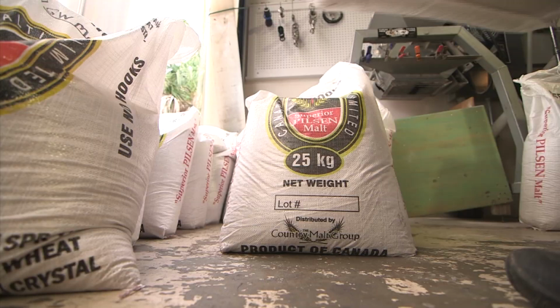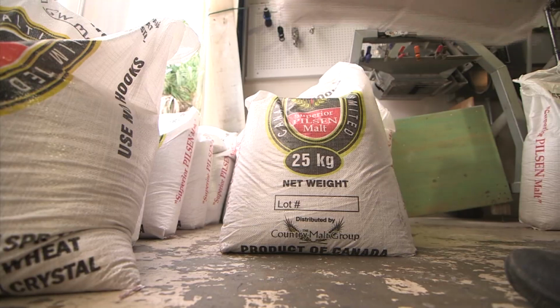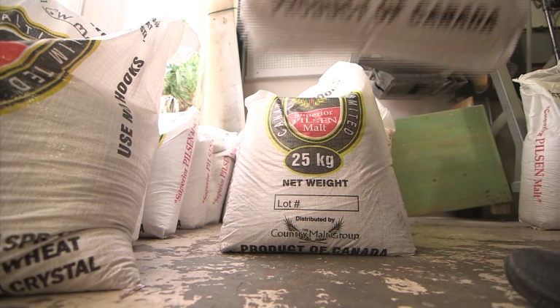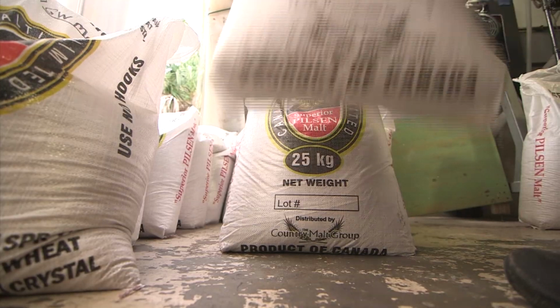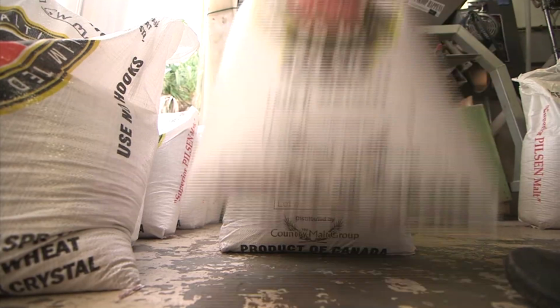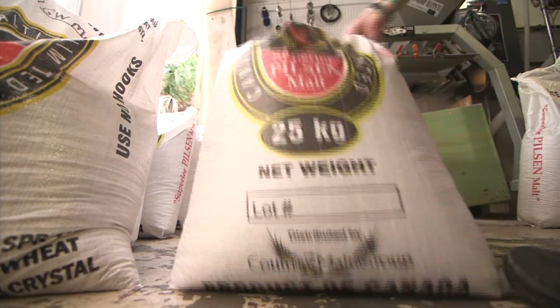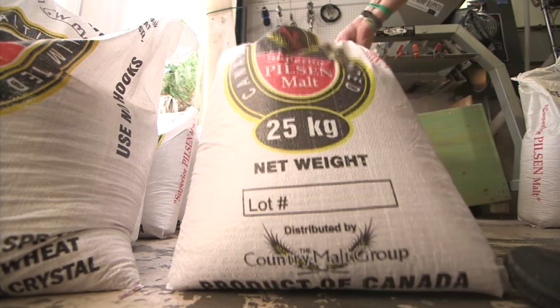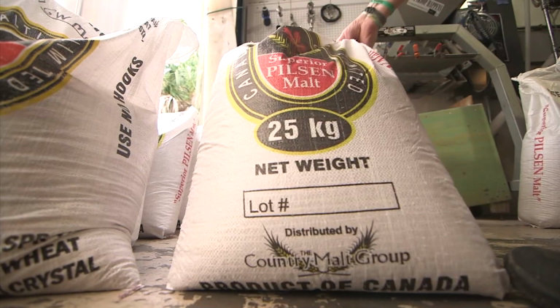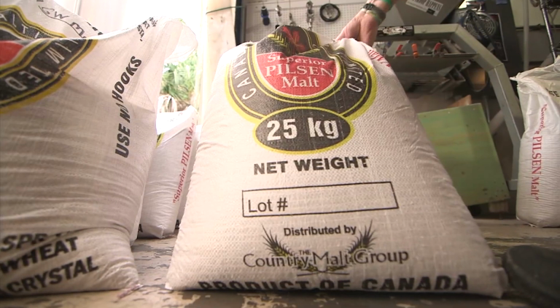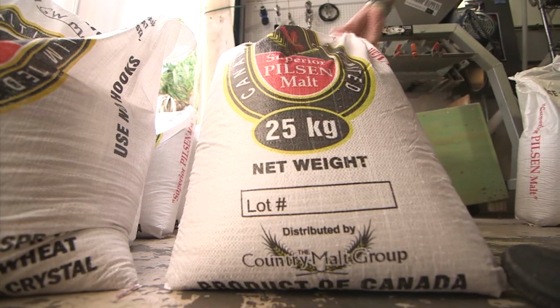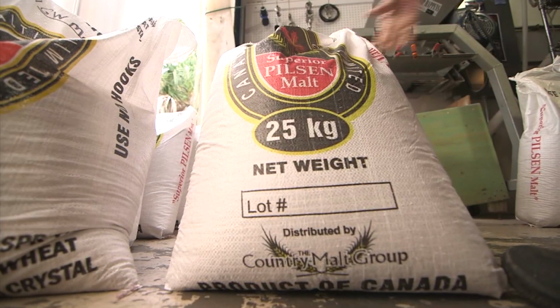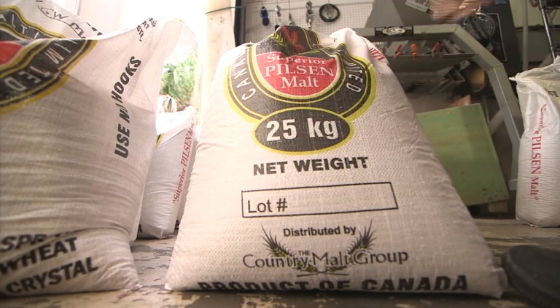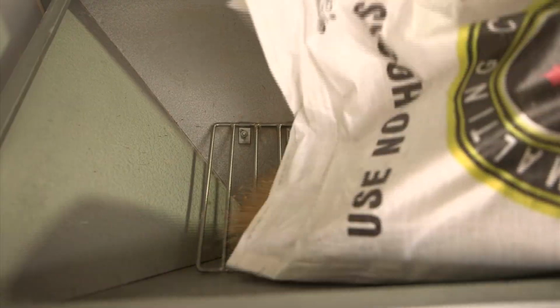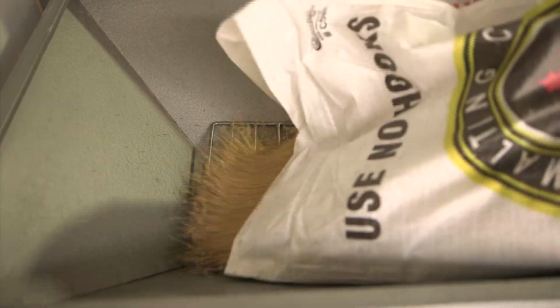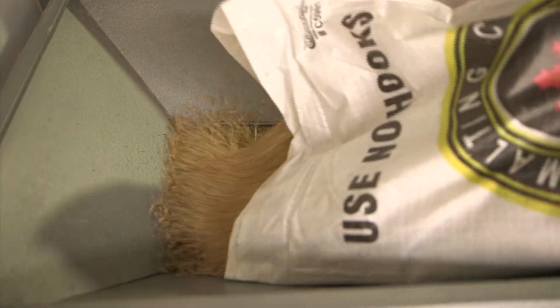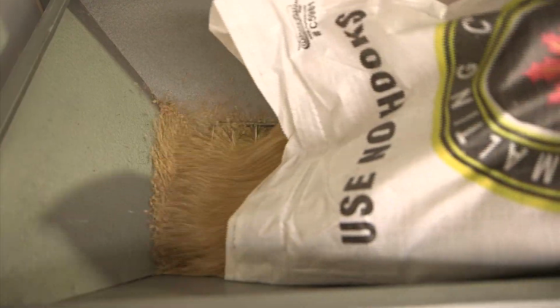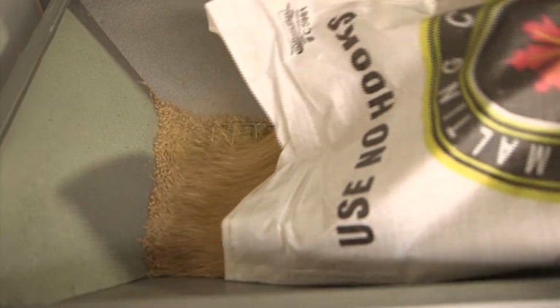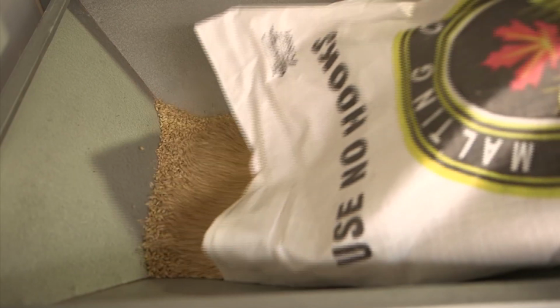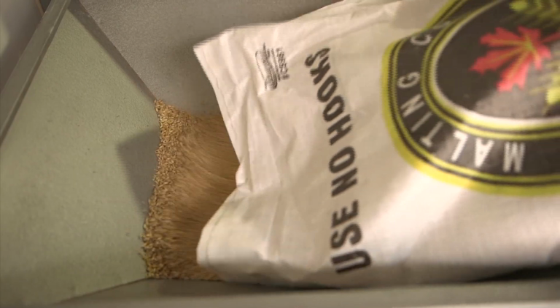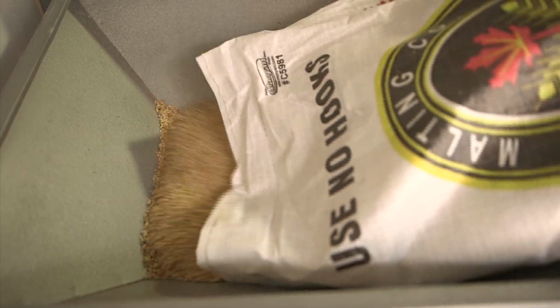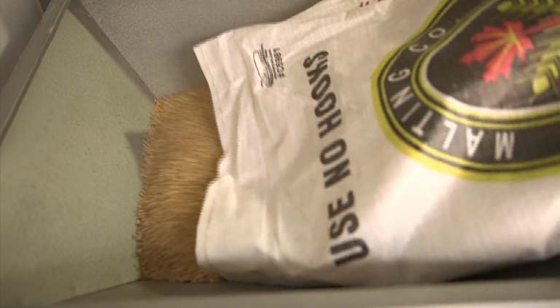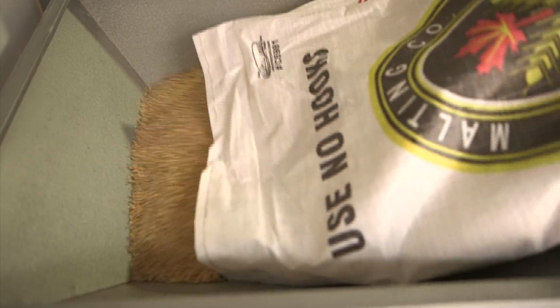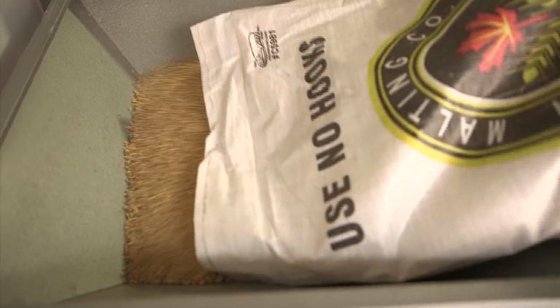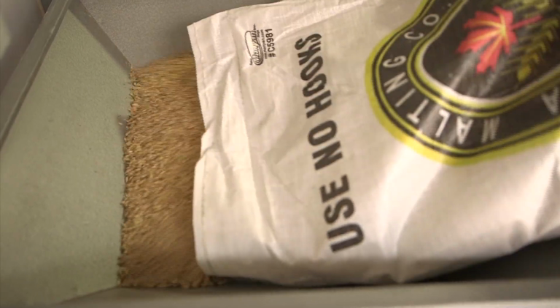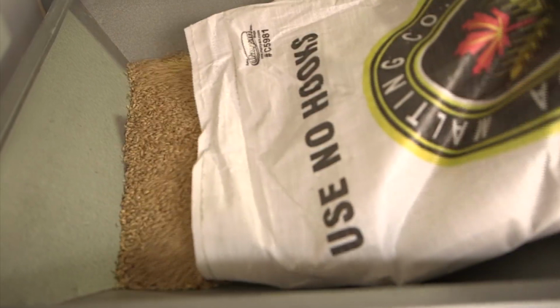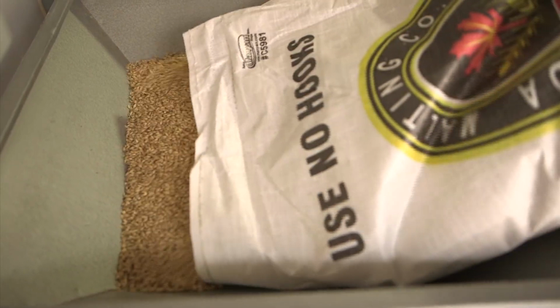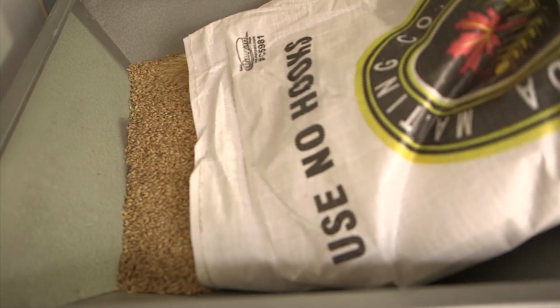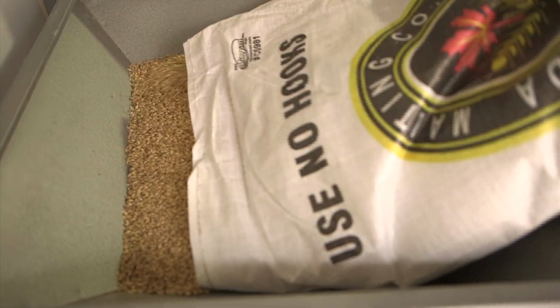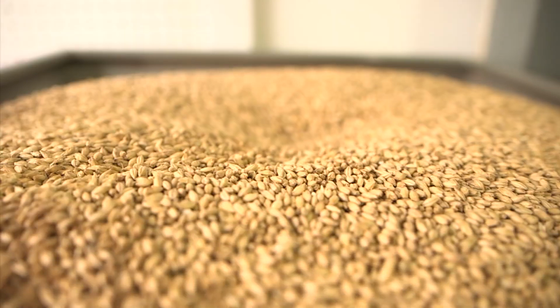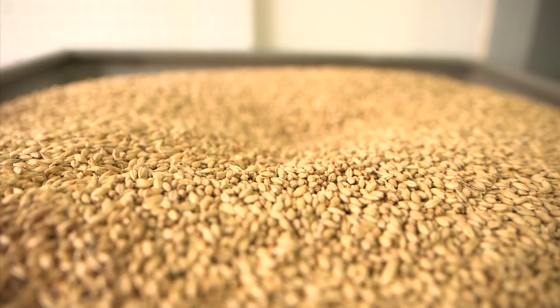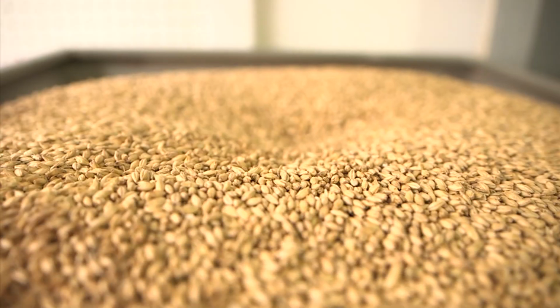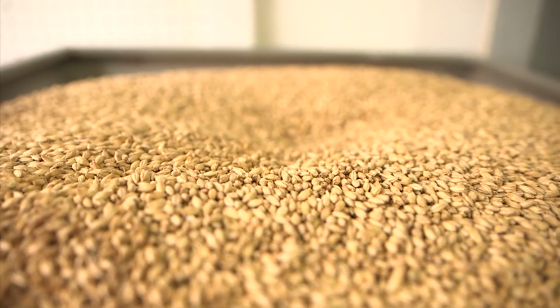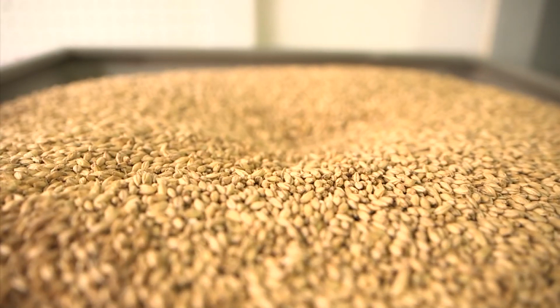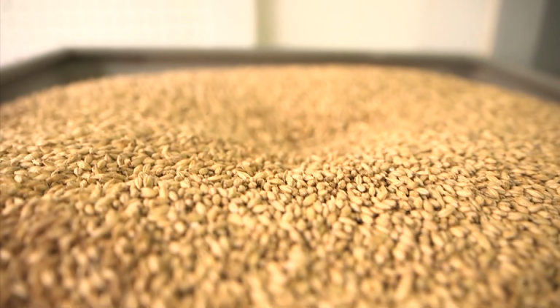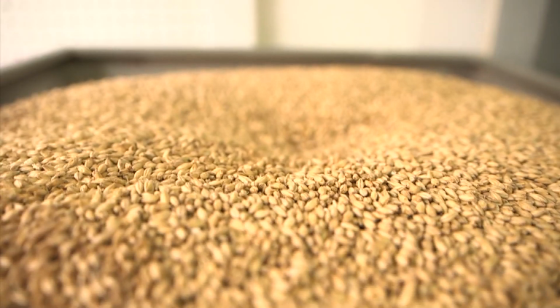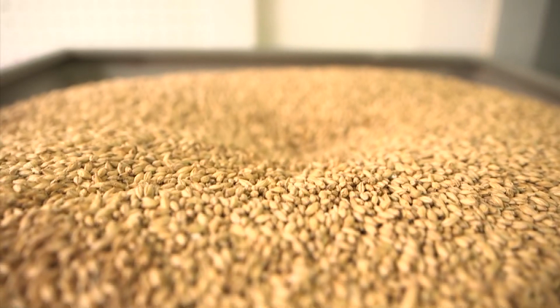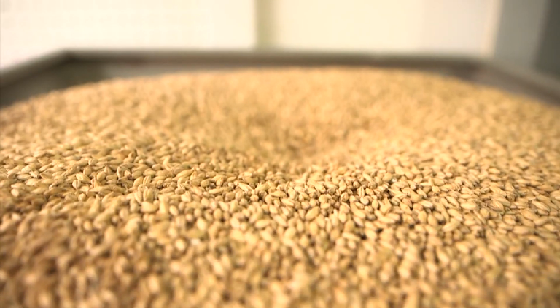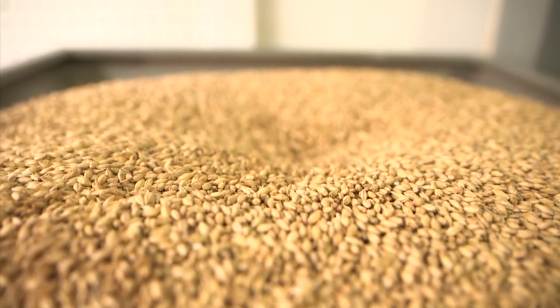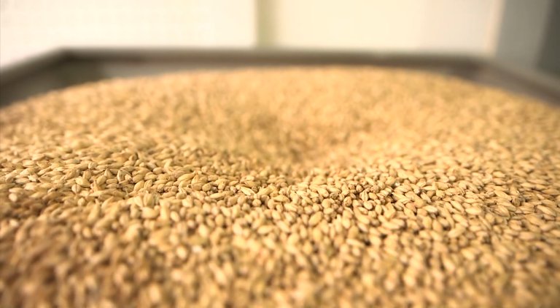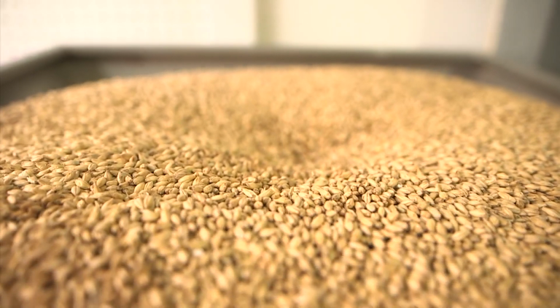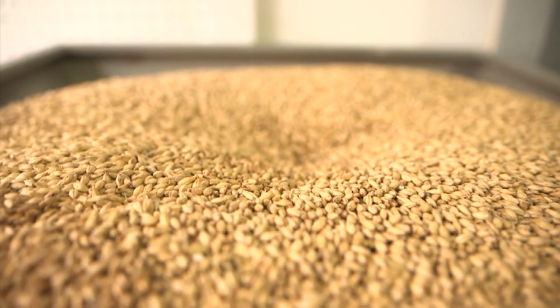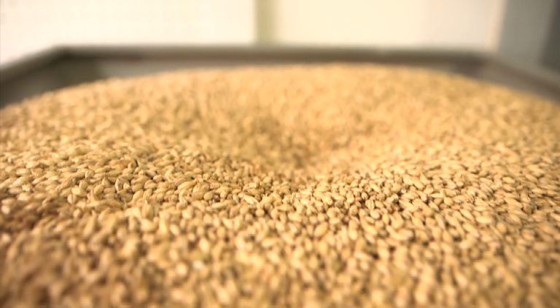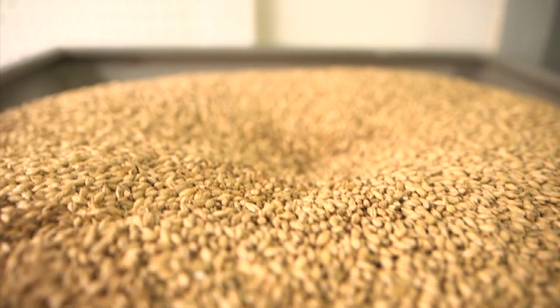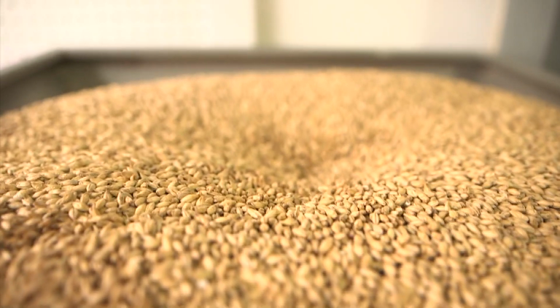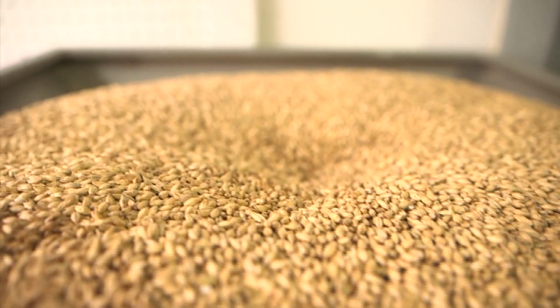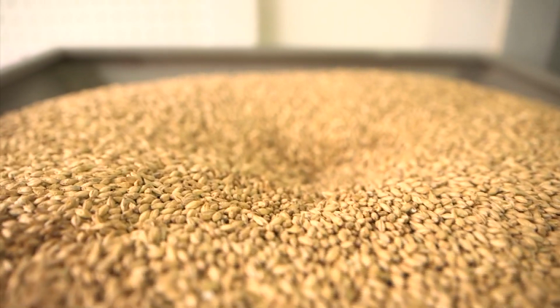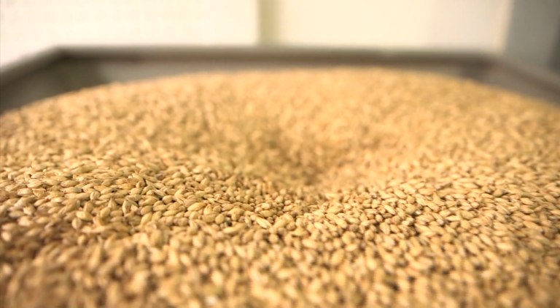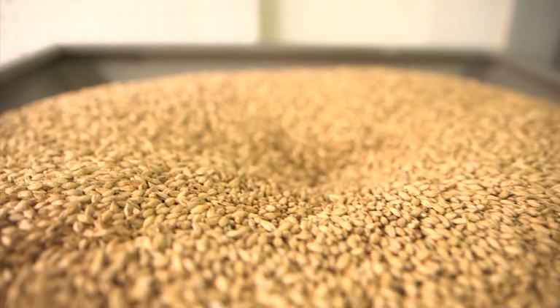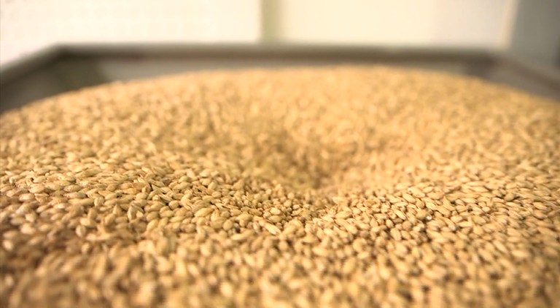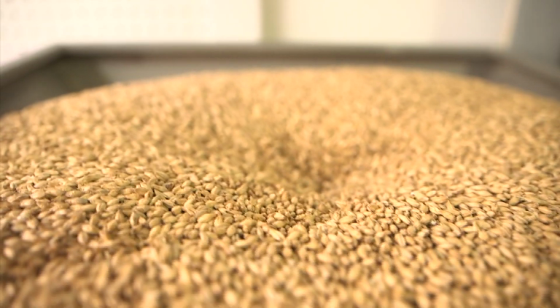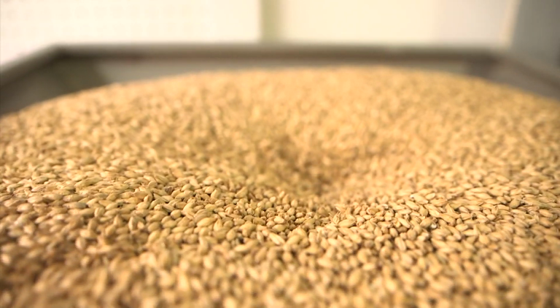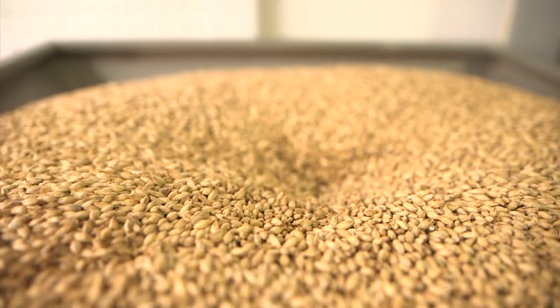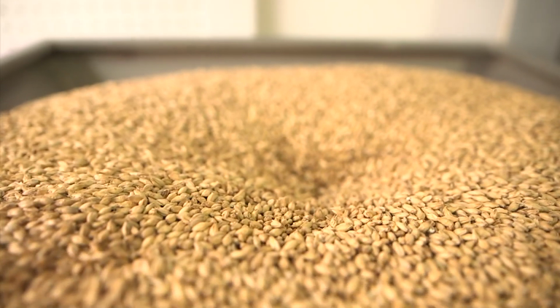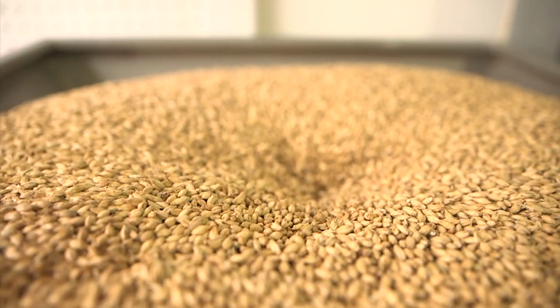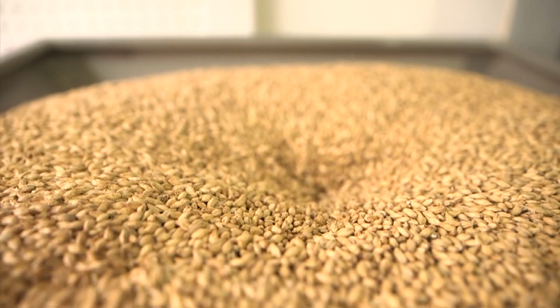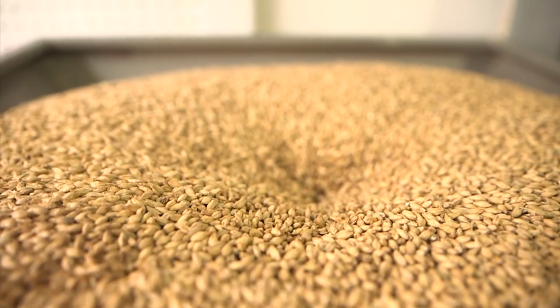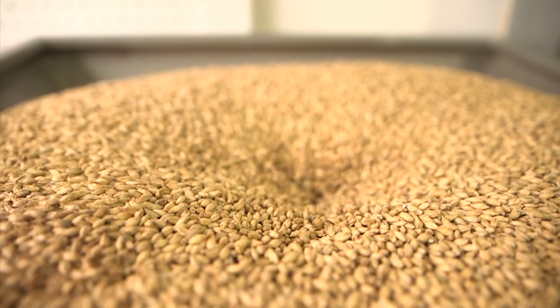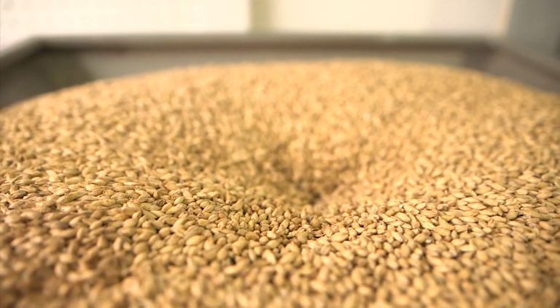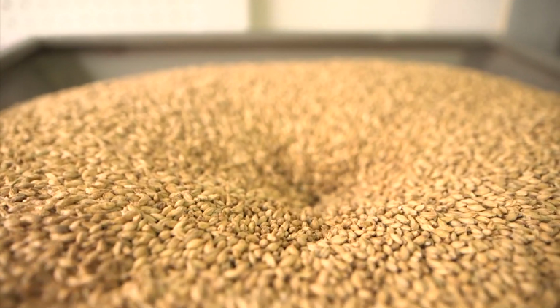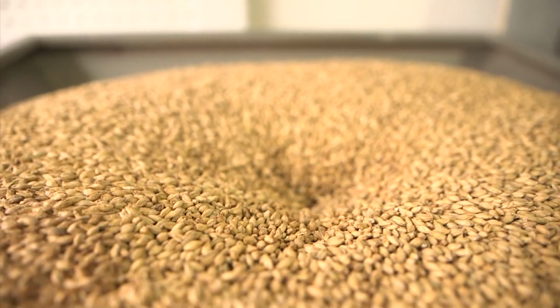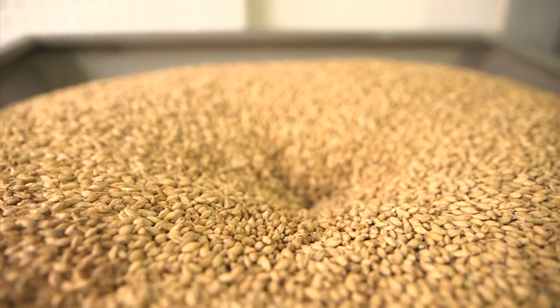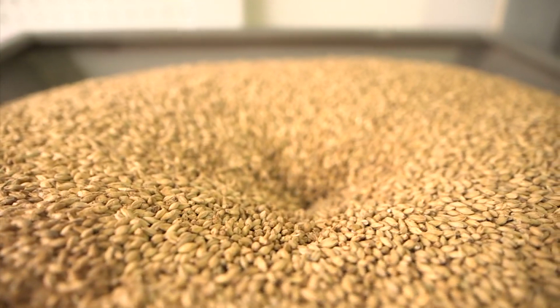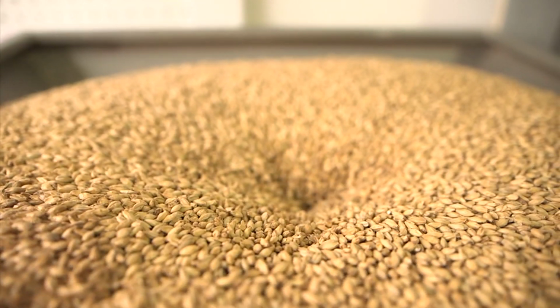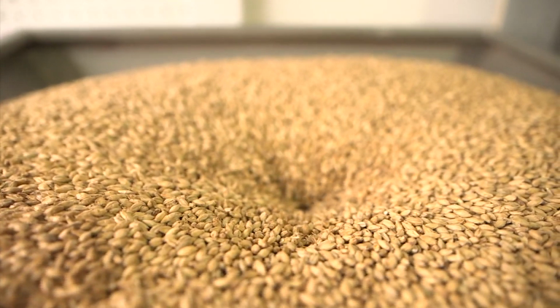We begin by milling the grain, because each one is a seed and you have to split it open to get the starches and enzymes that are inside of it.